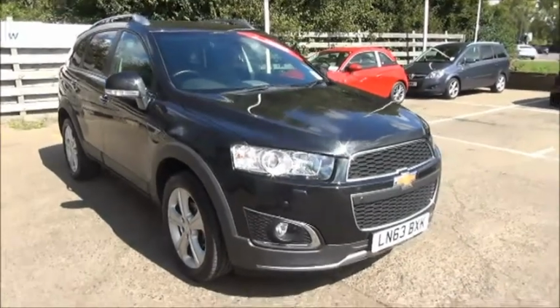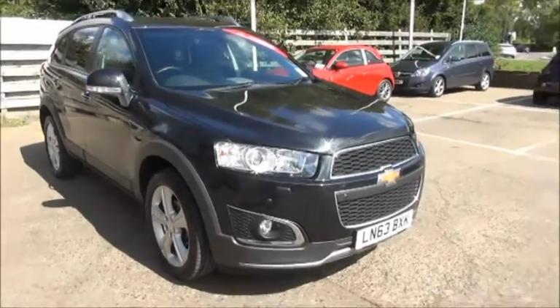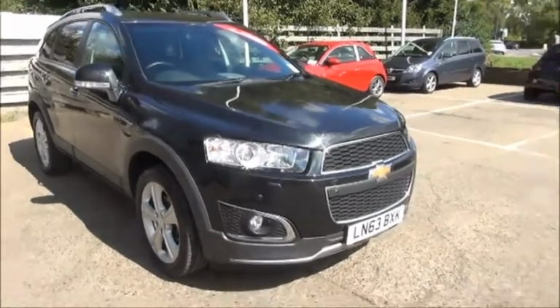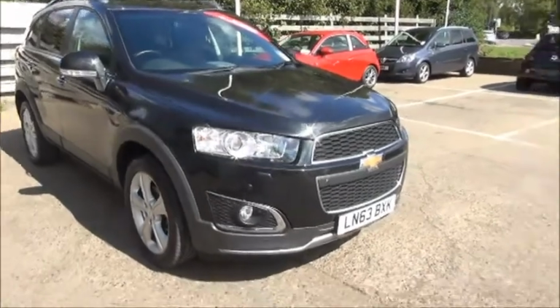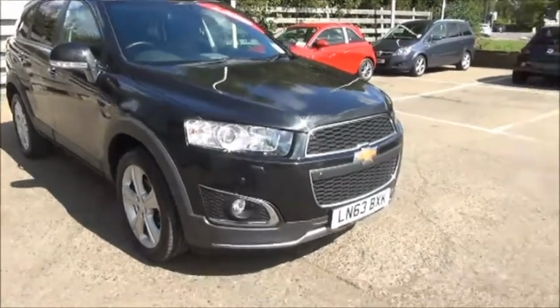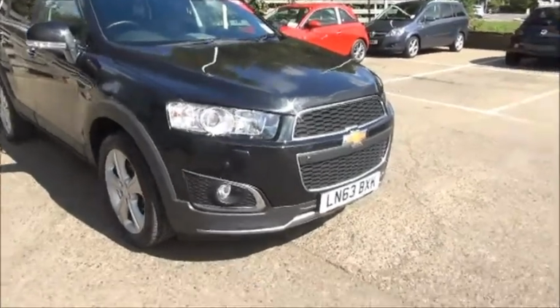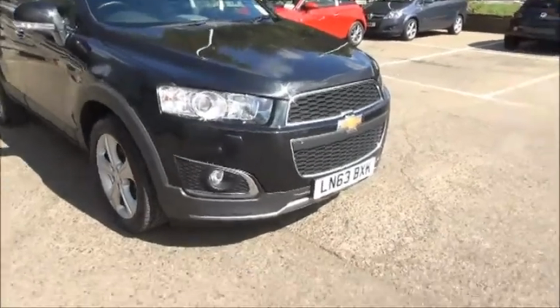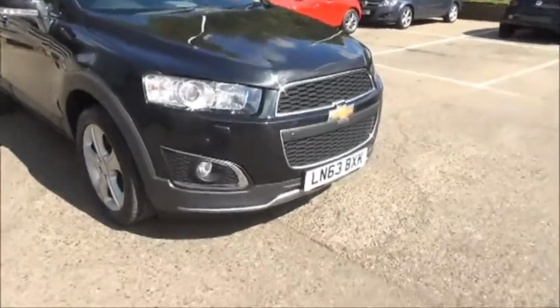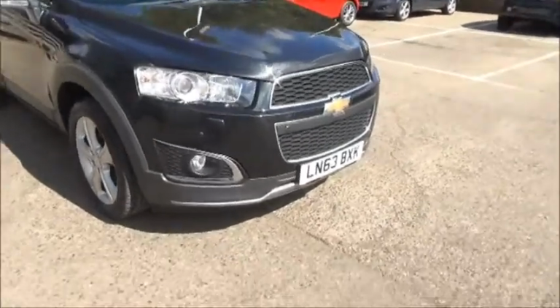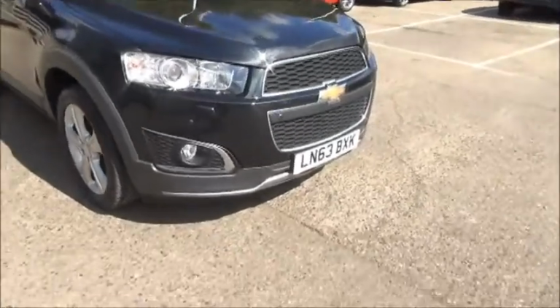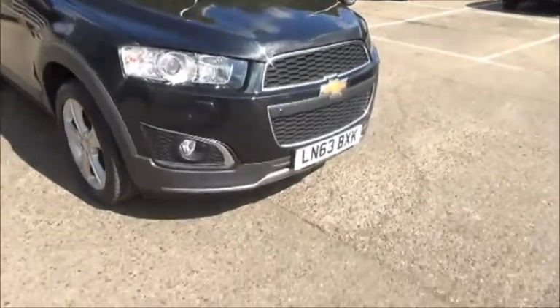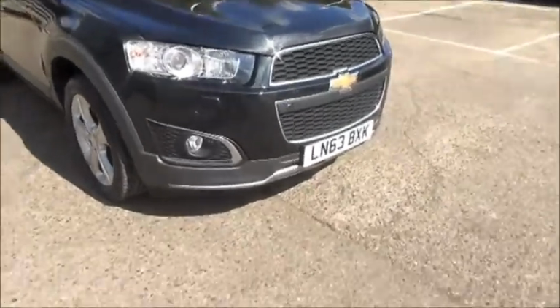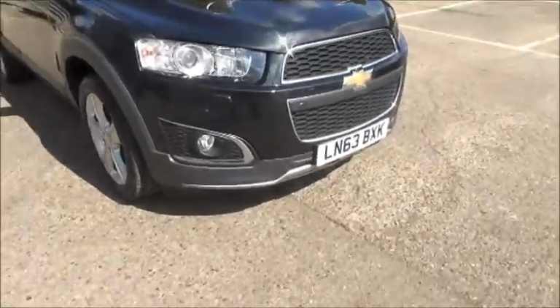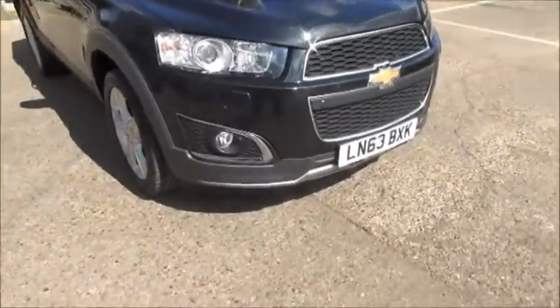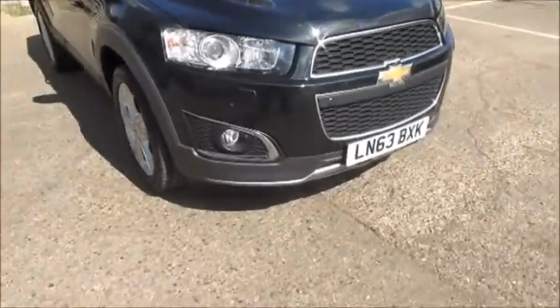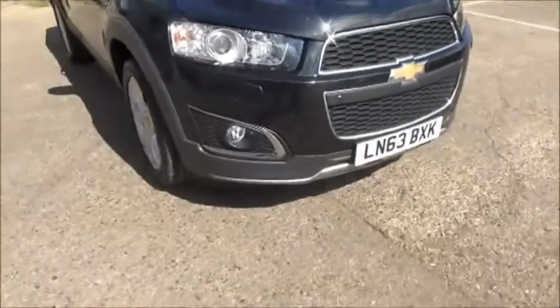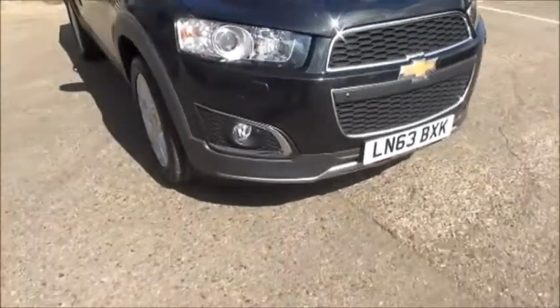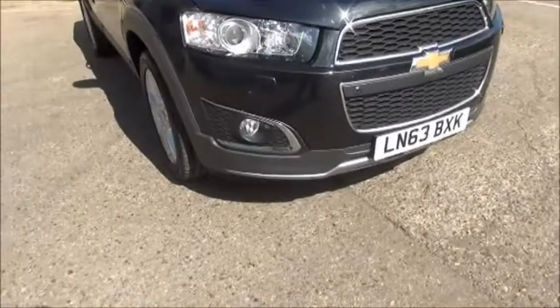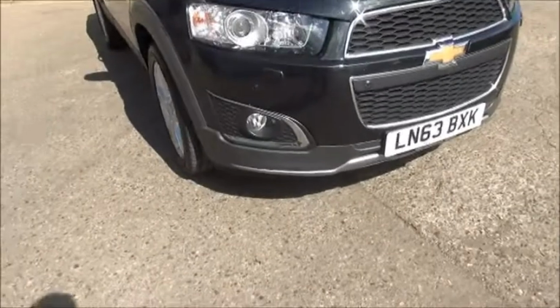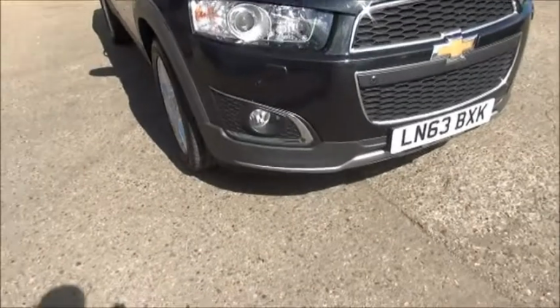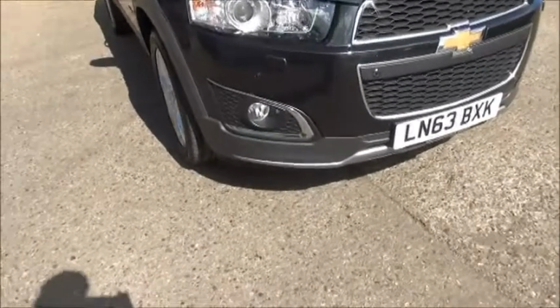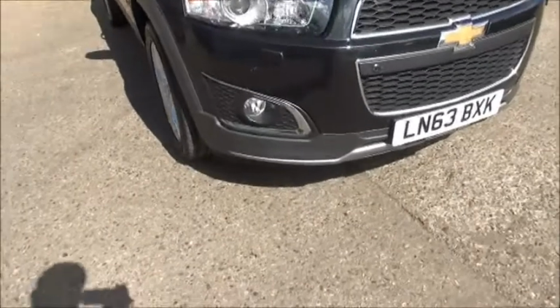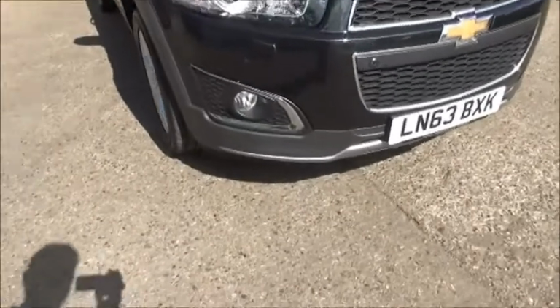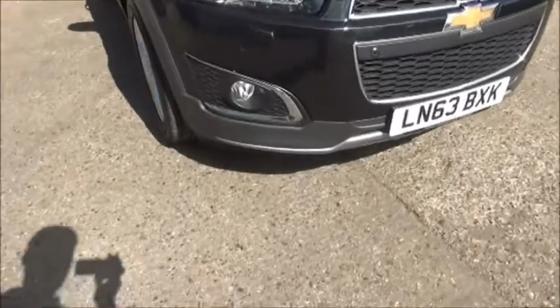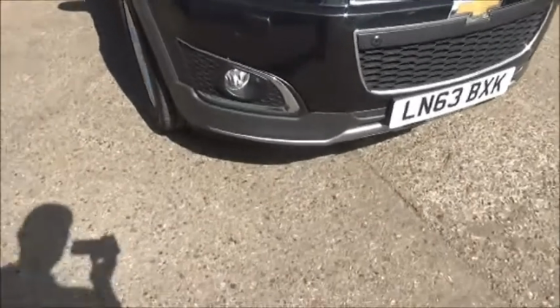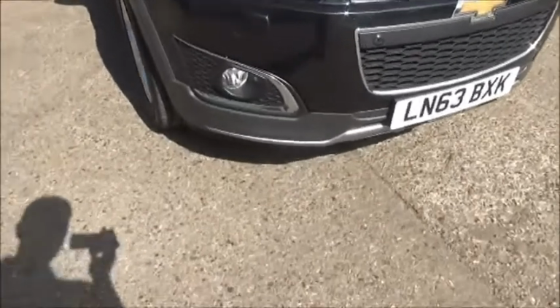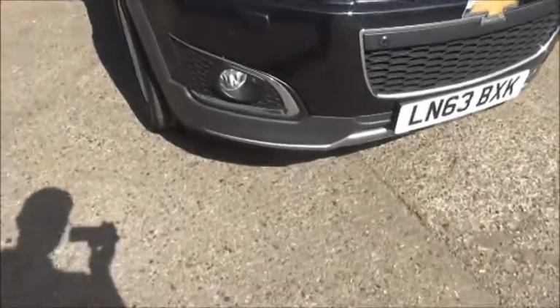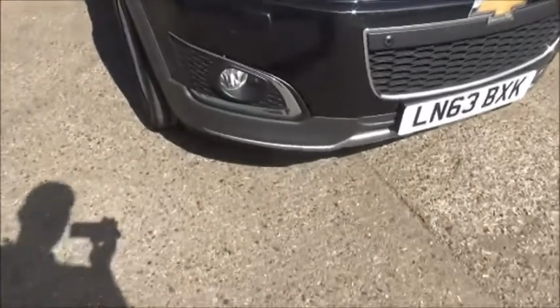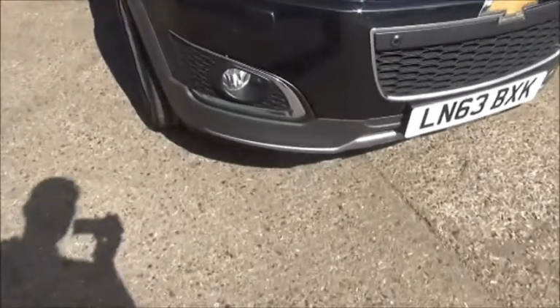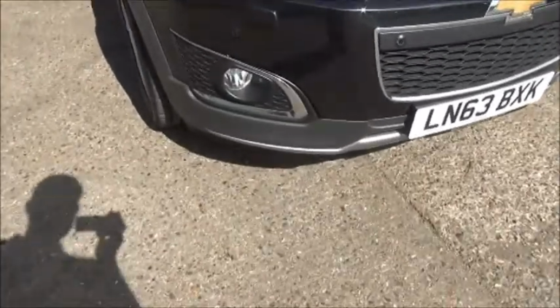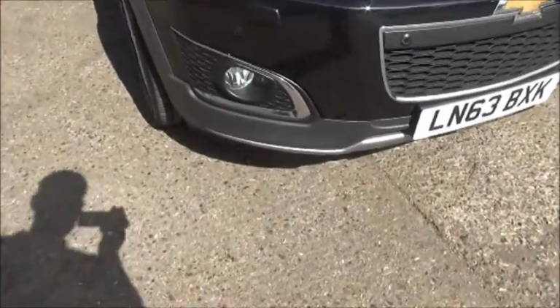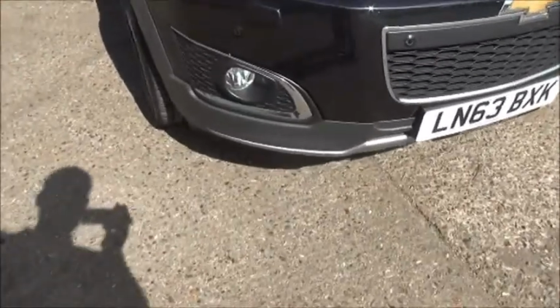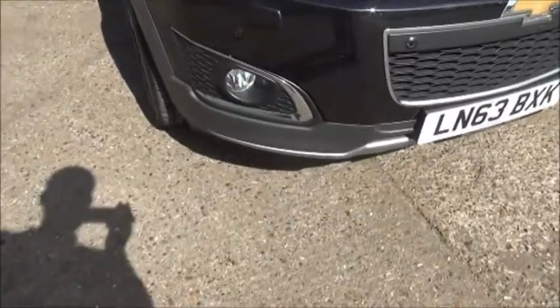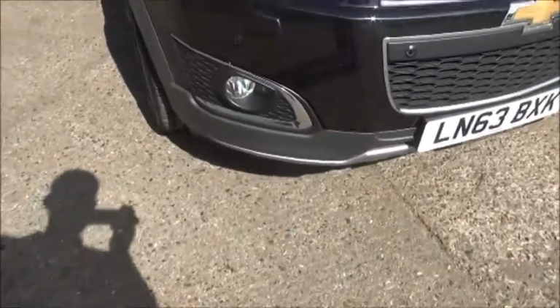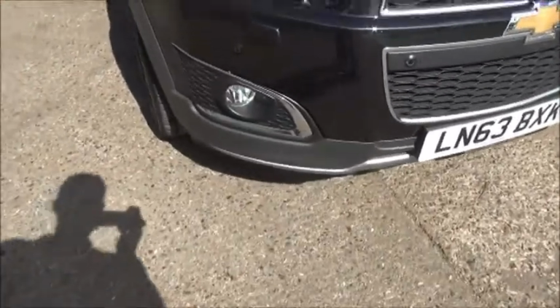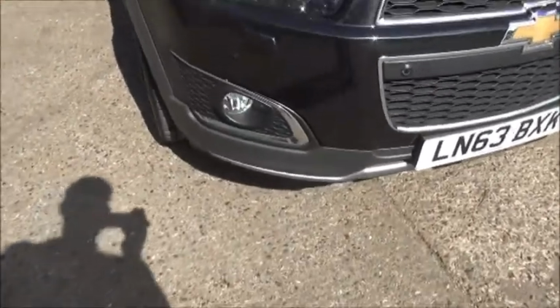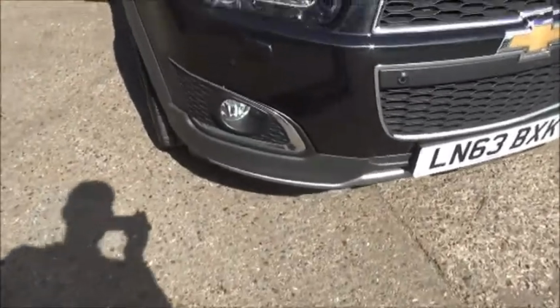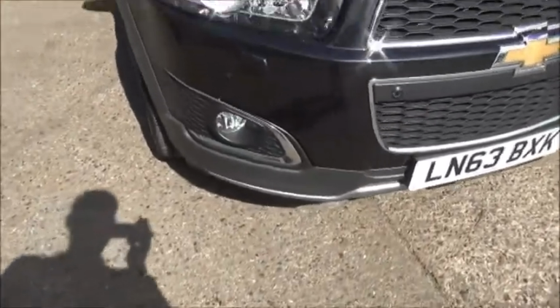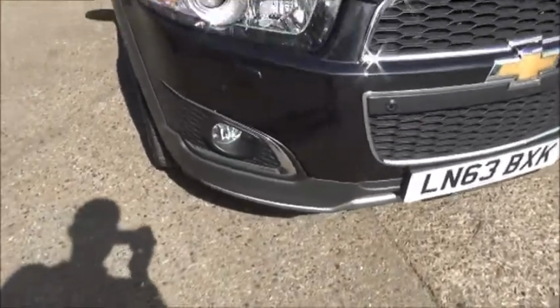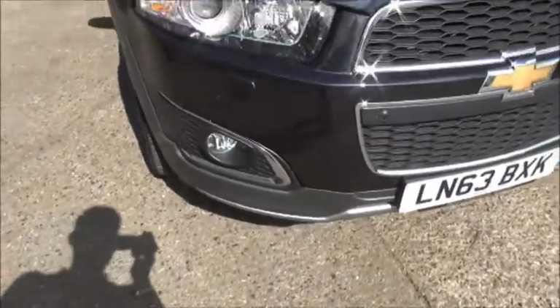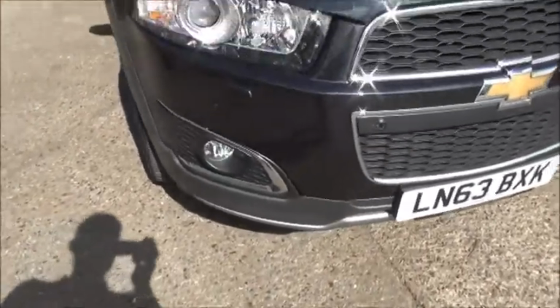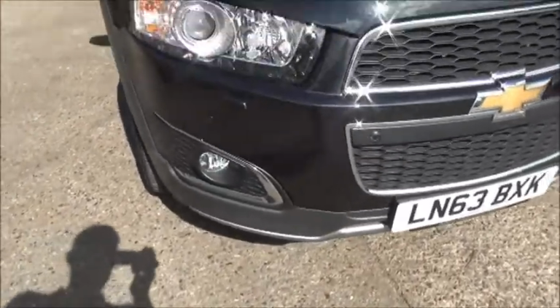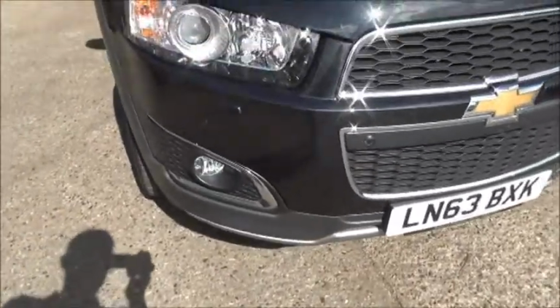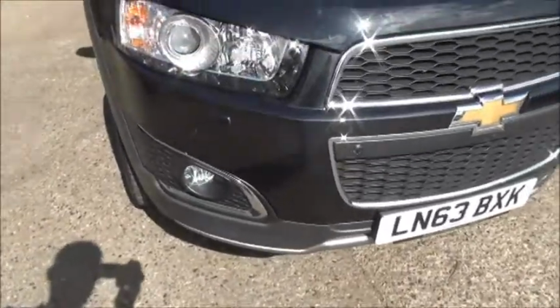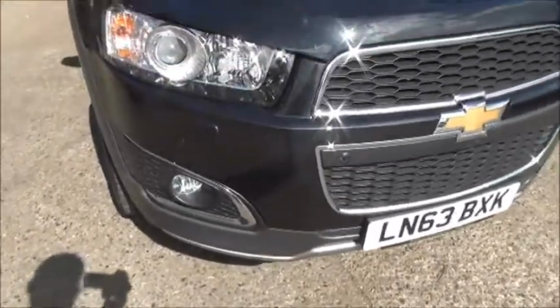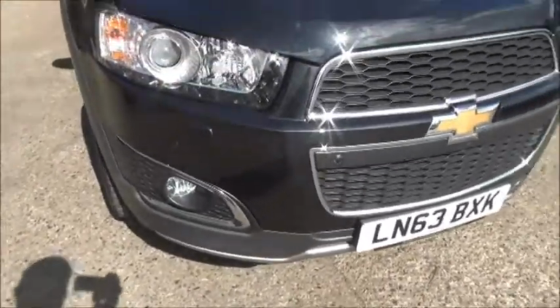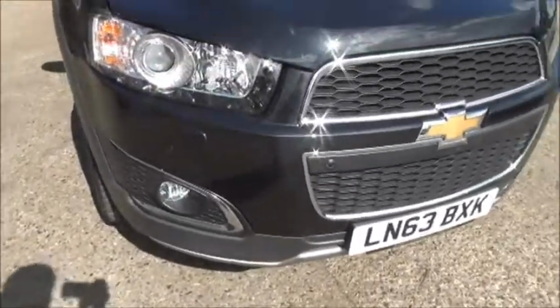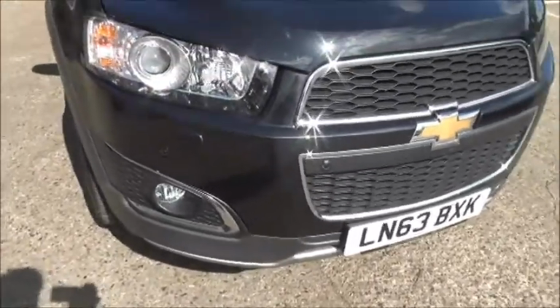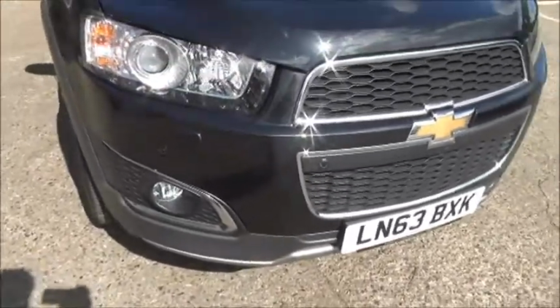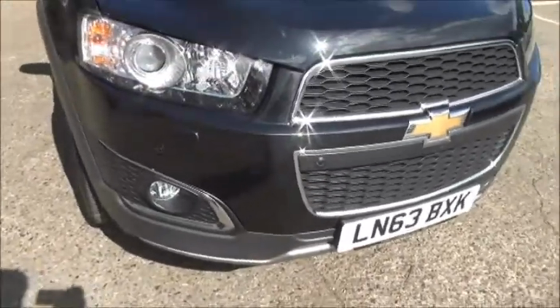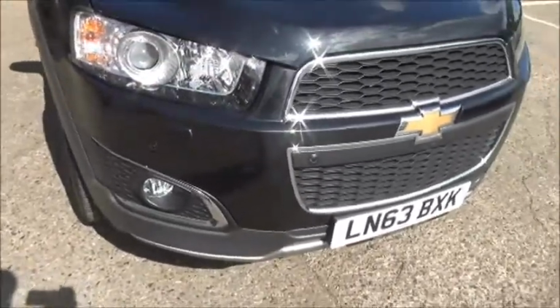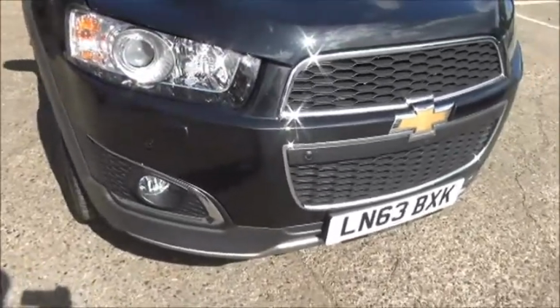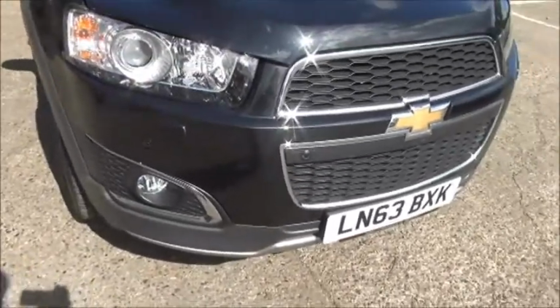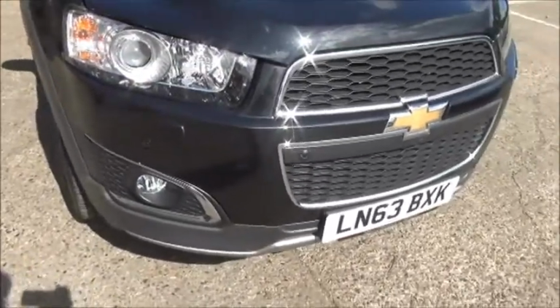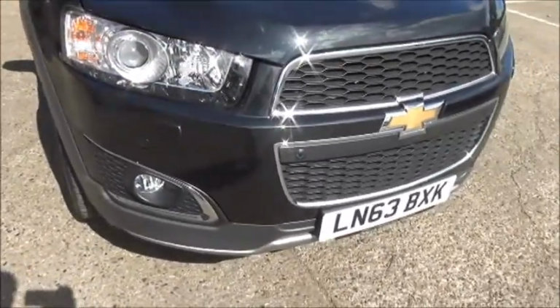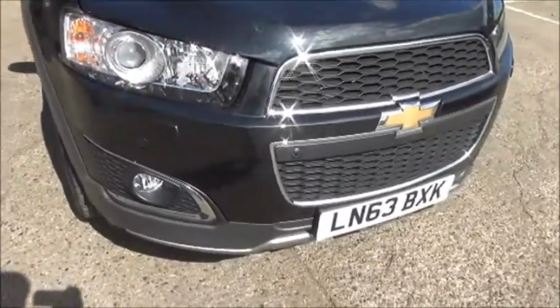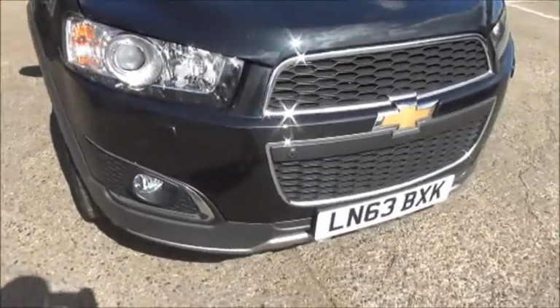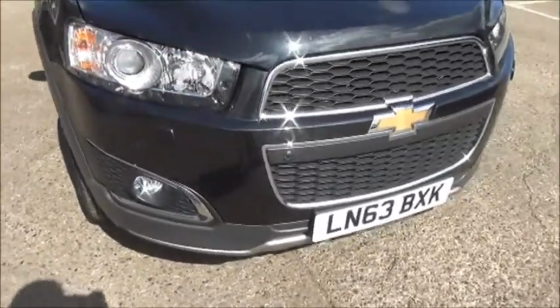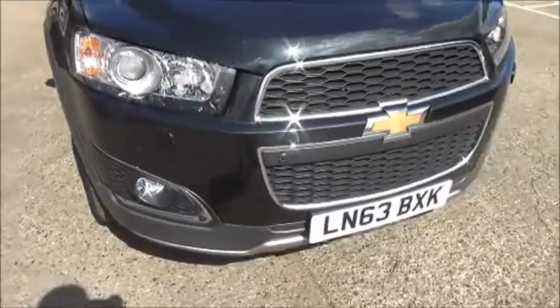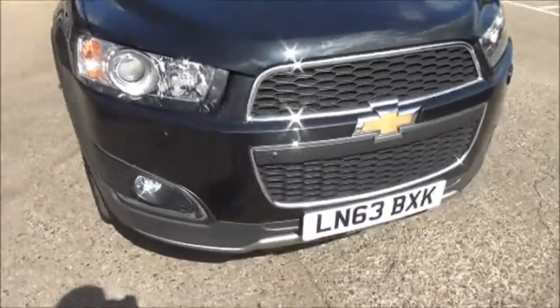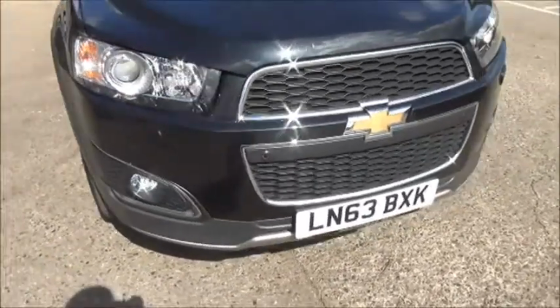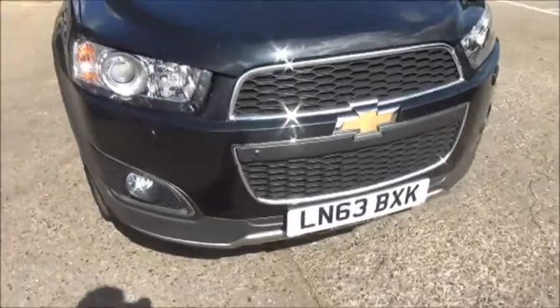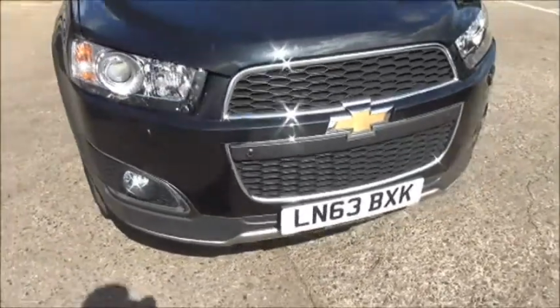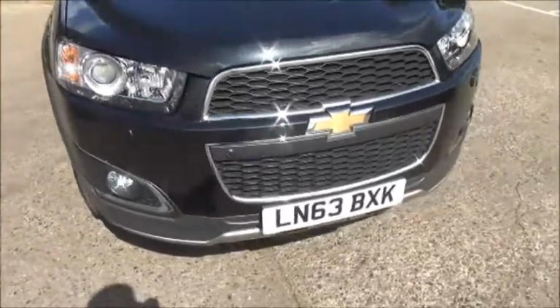Looking at the front of the car, we can see that the car benefits from front fog lights to aid visibility. It also features front parking sensors.